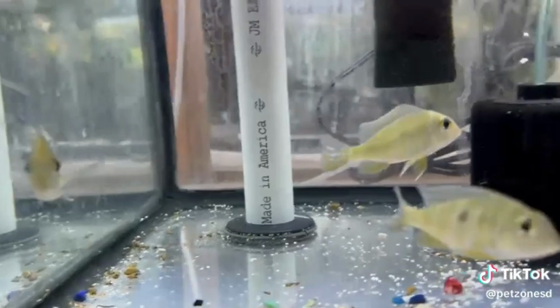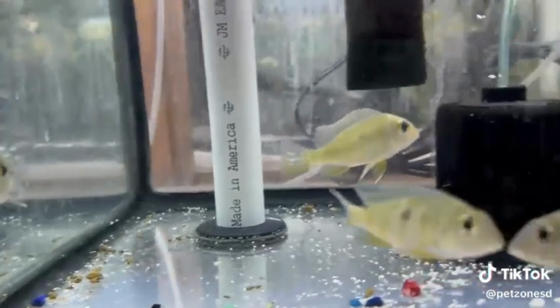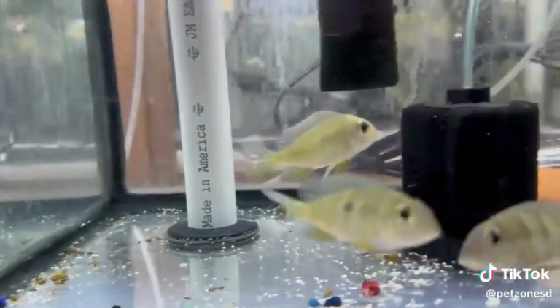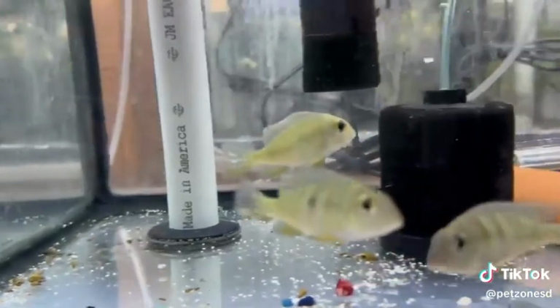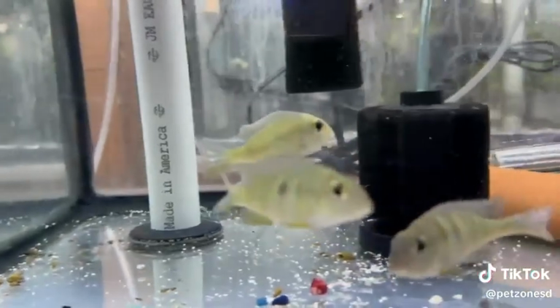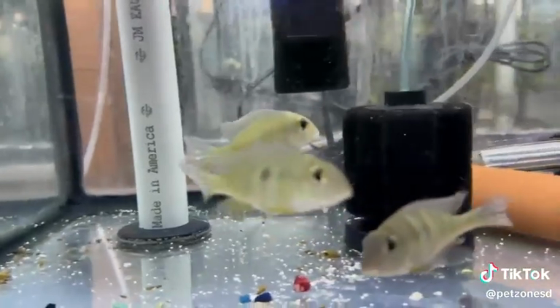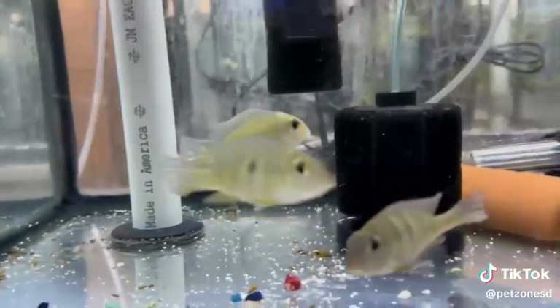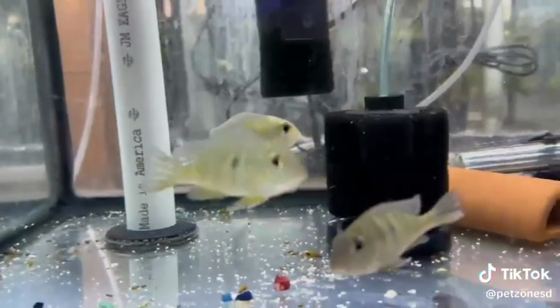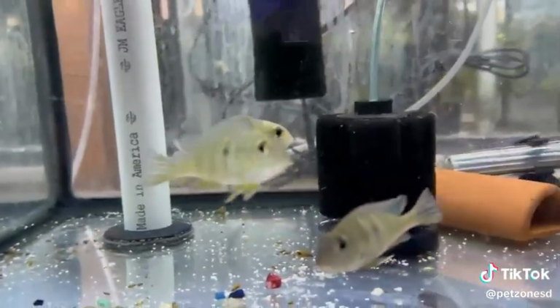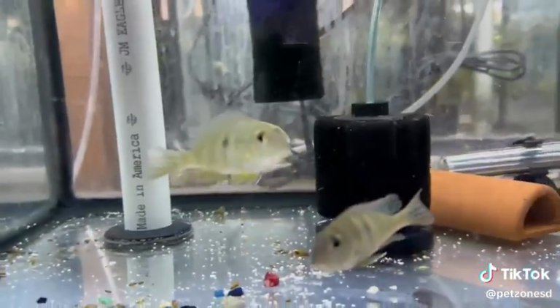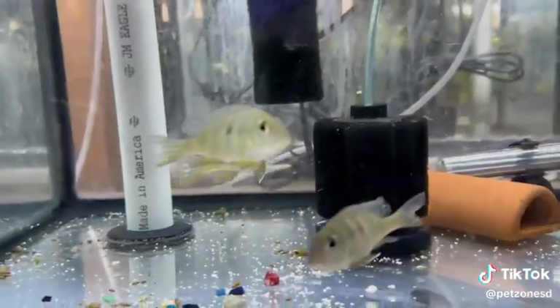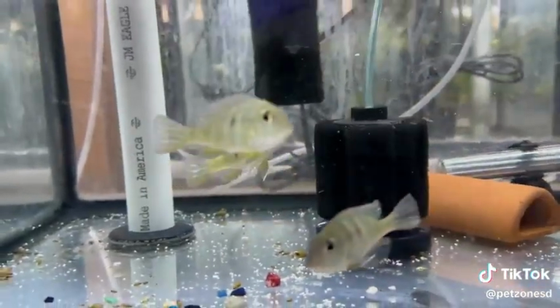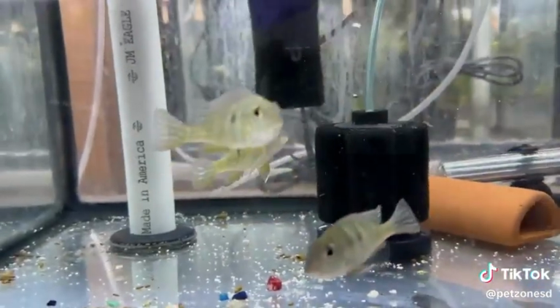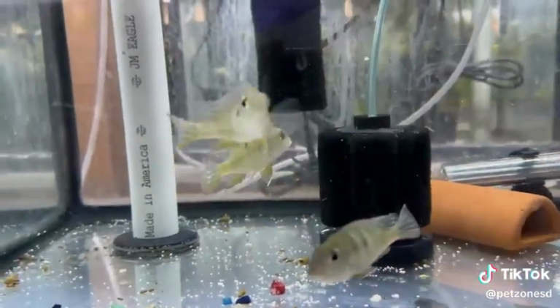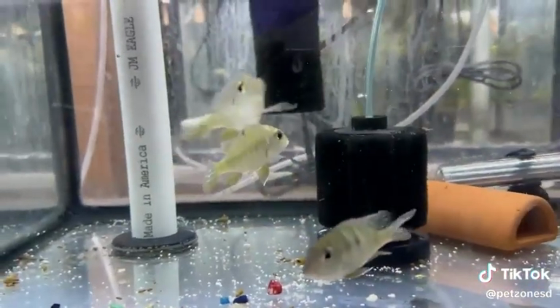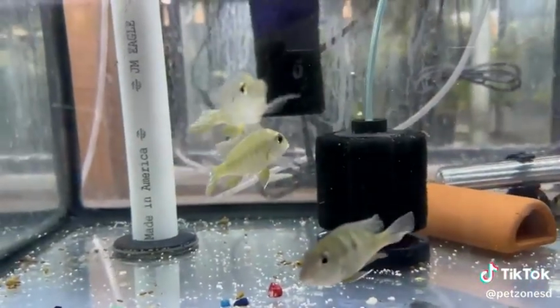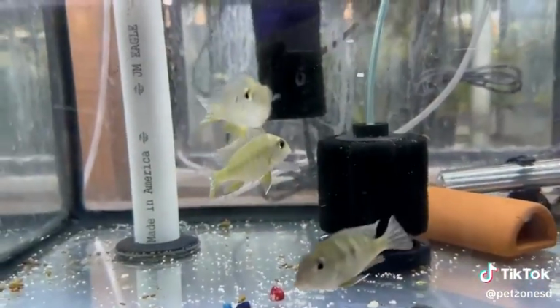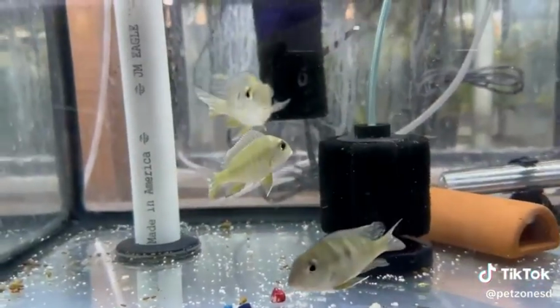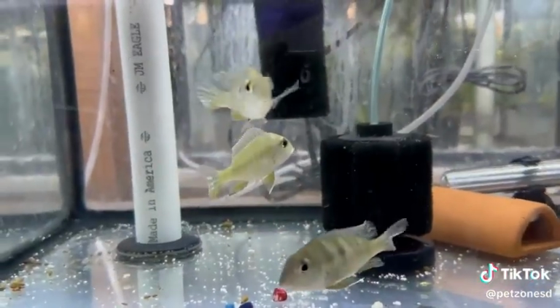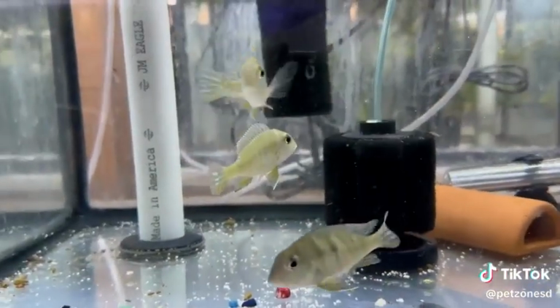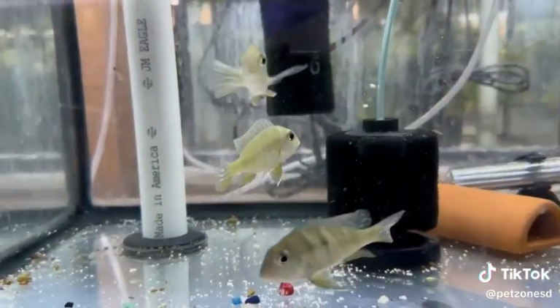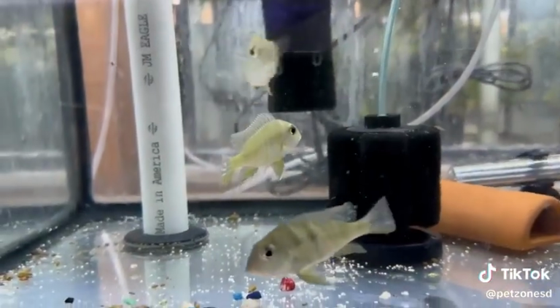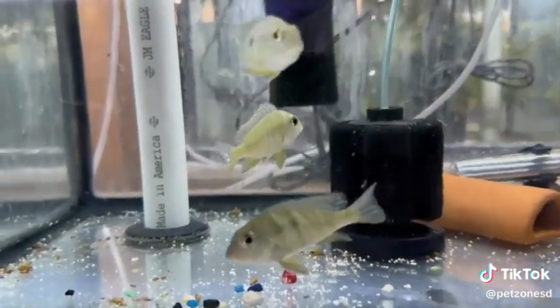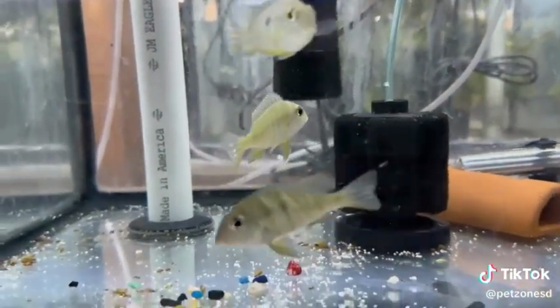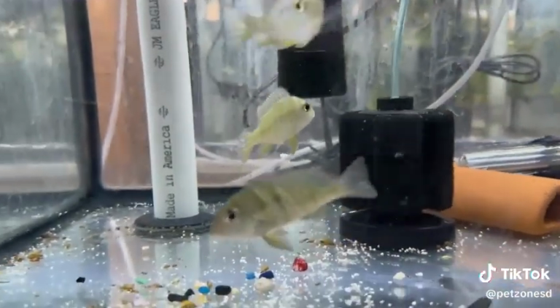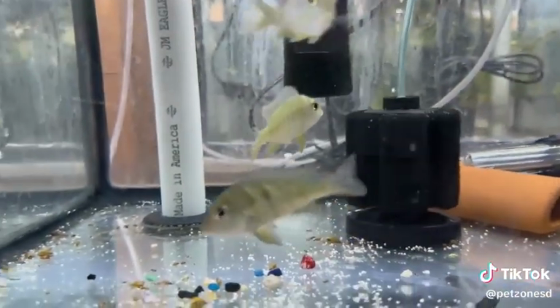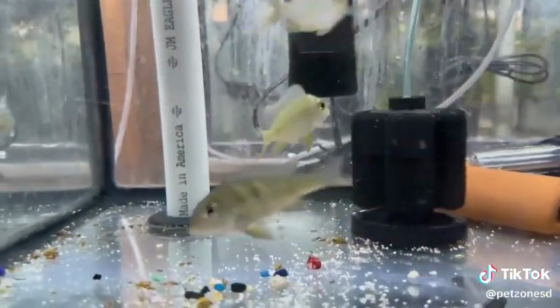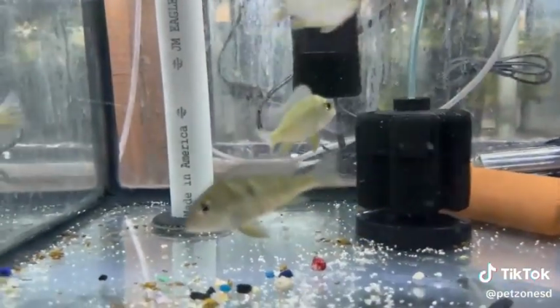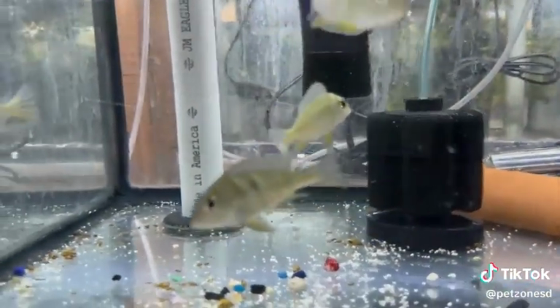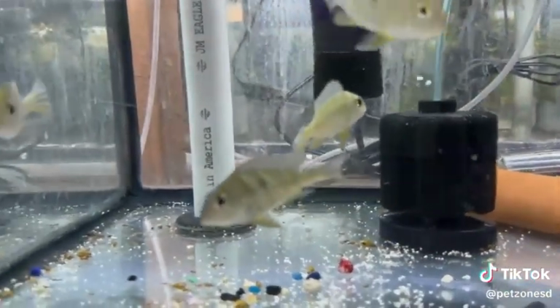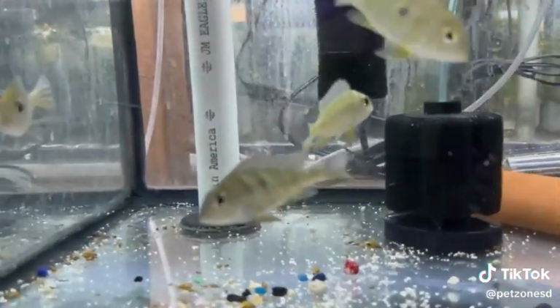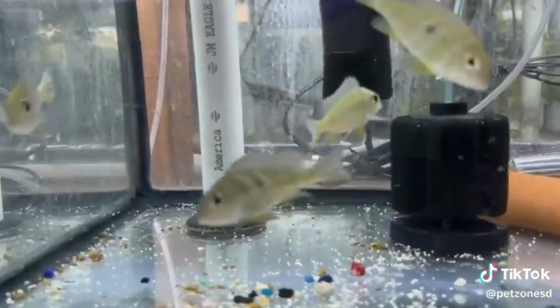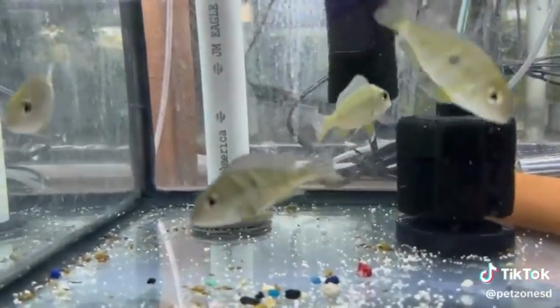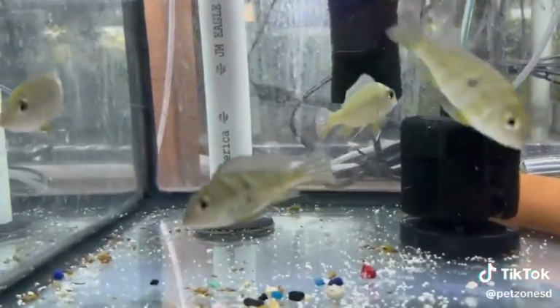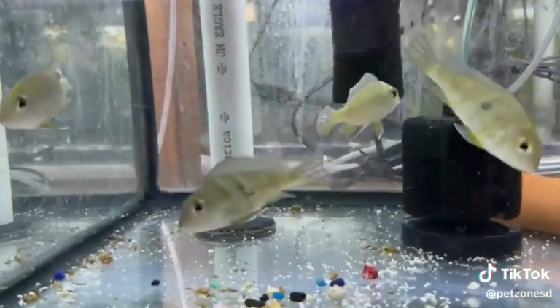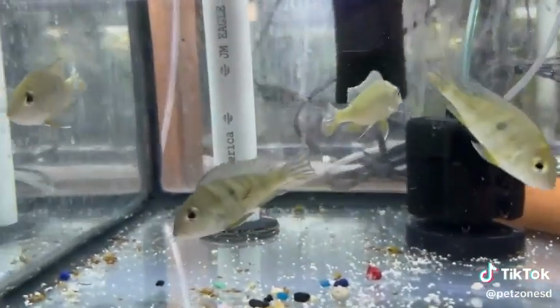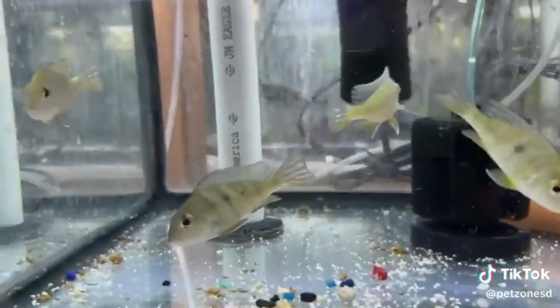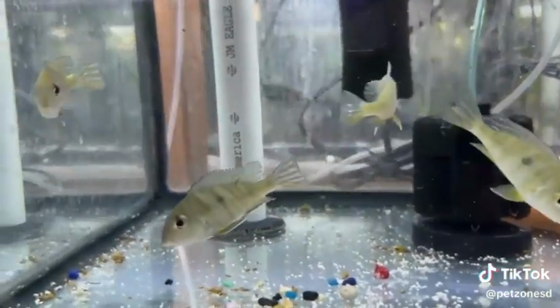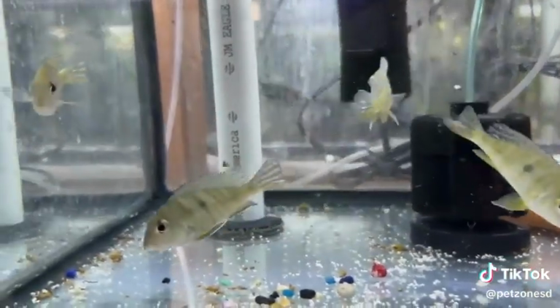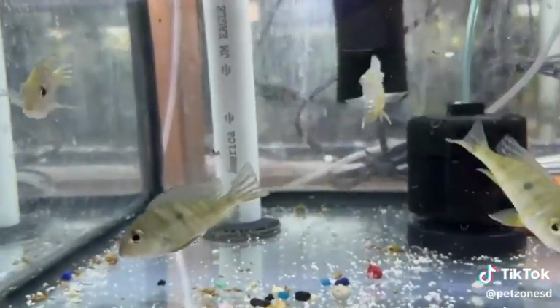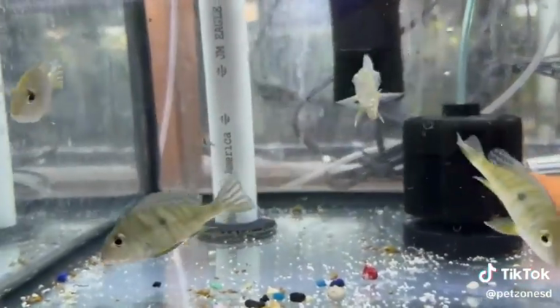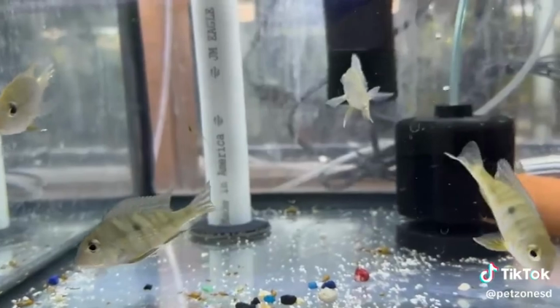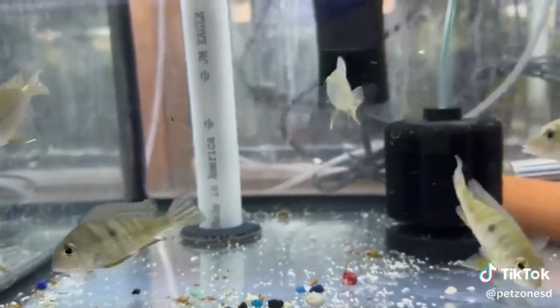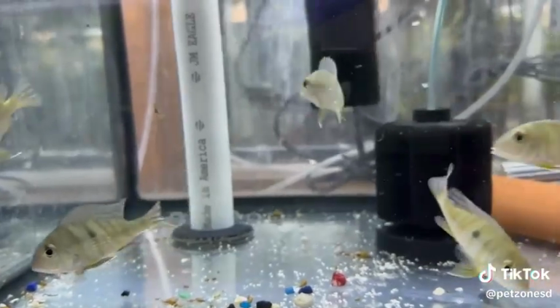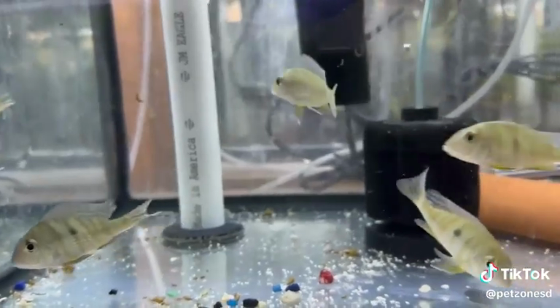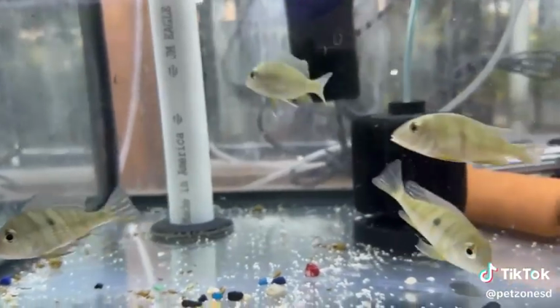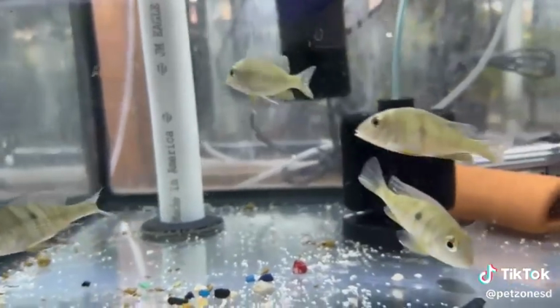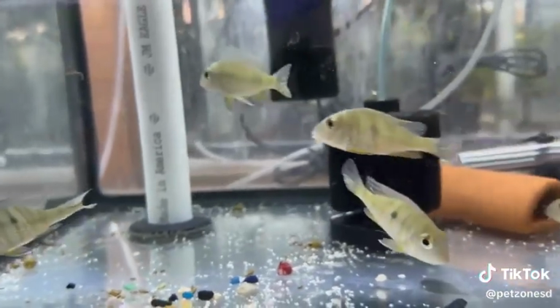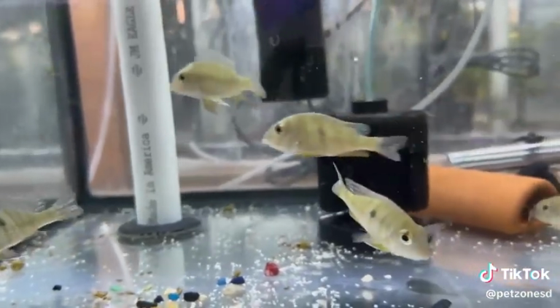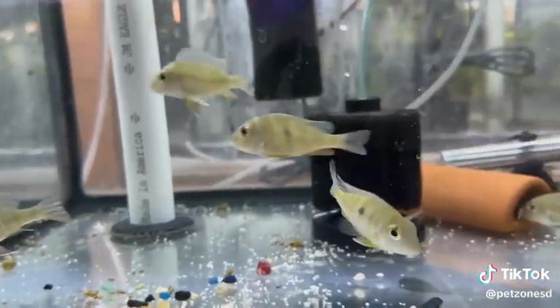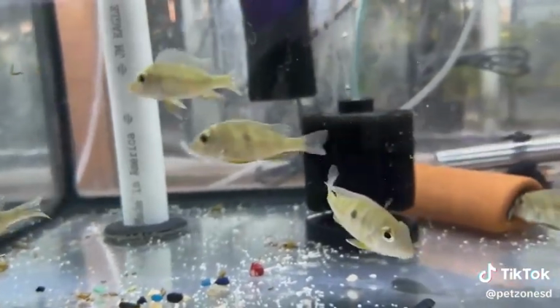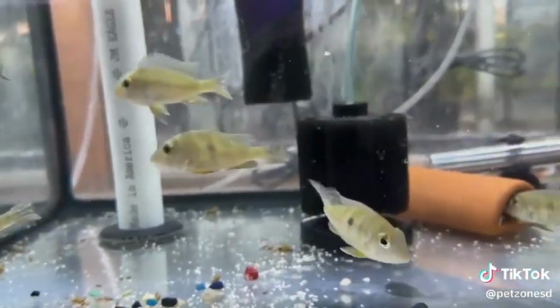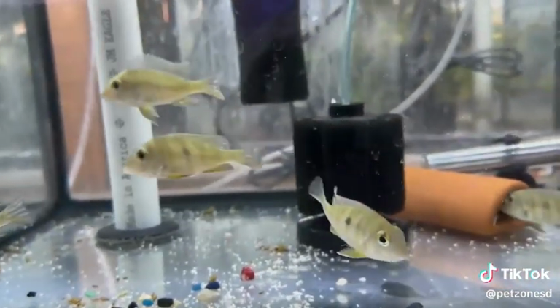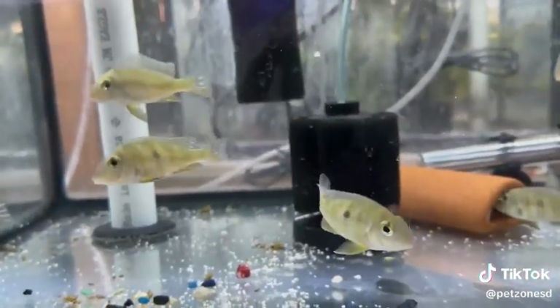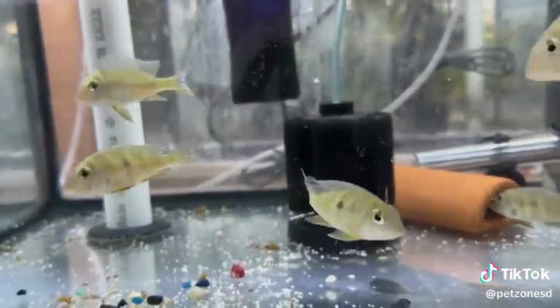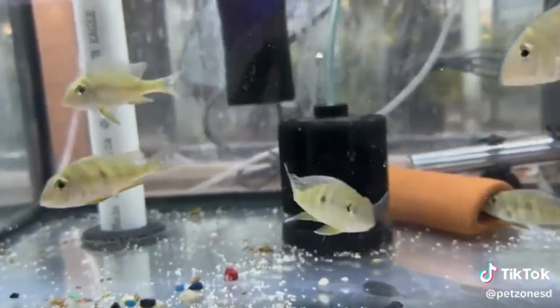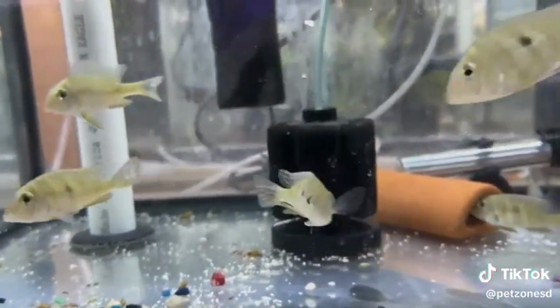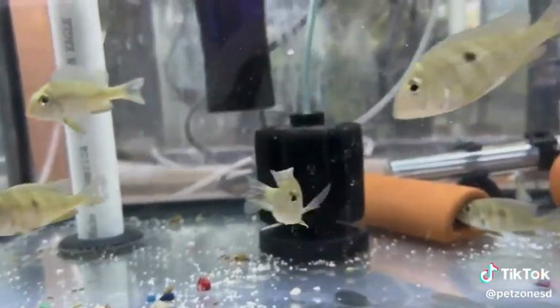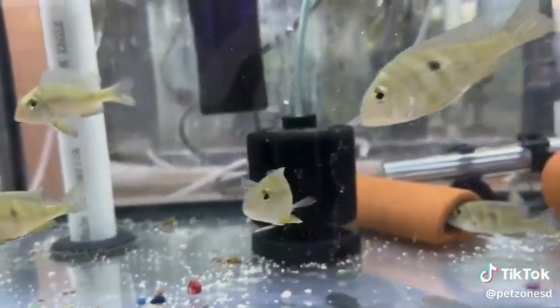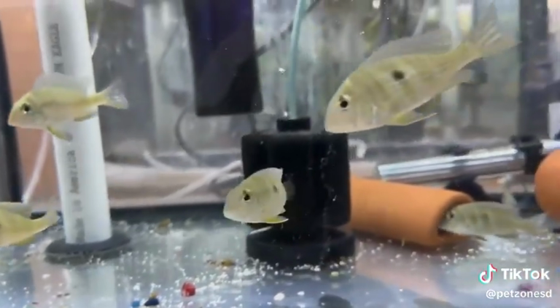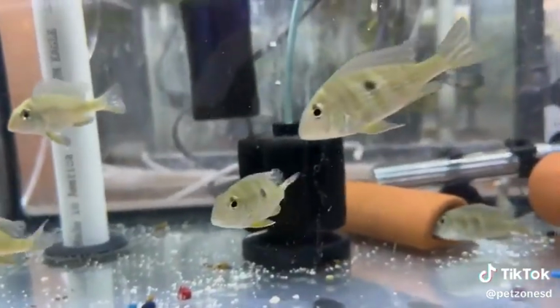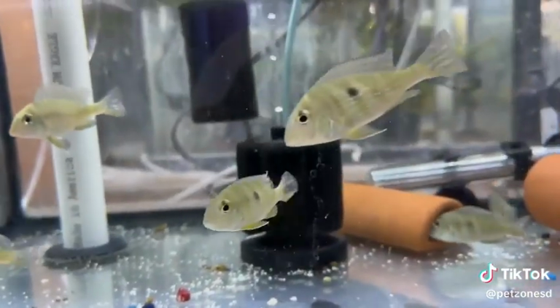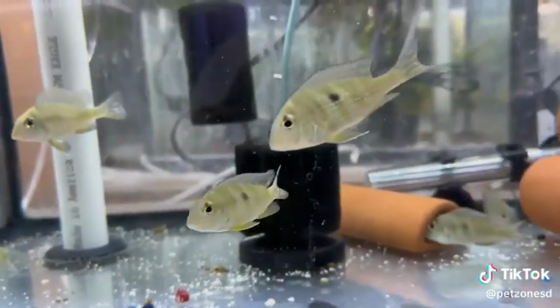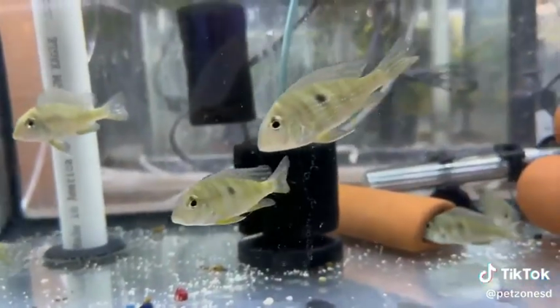They do appreciate a tropical range of 78 to 80 degrees. They are generally peaceful and can be kept with other like-sized fish.